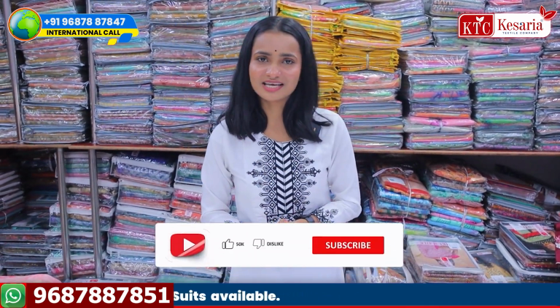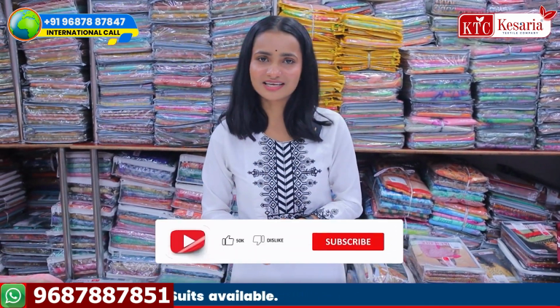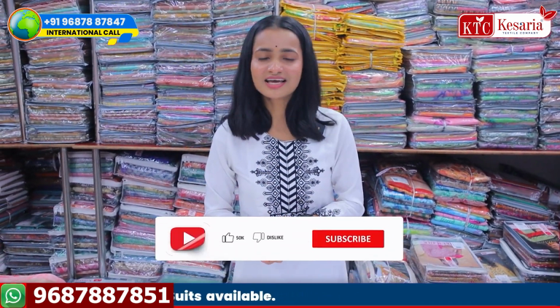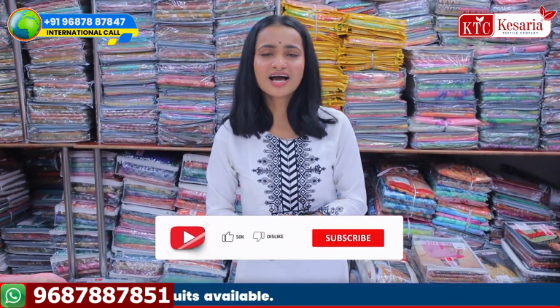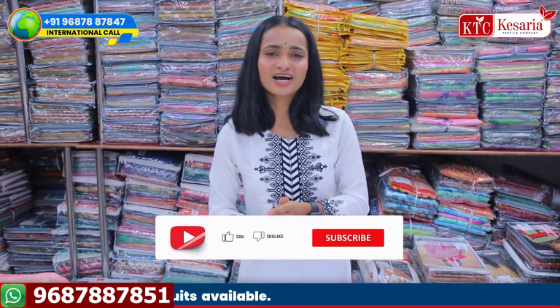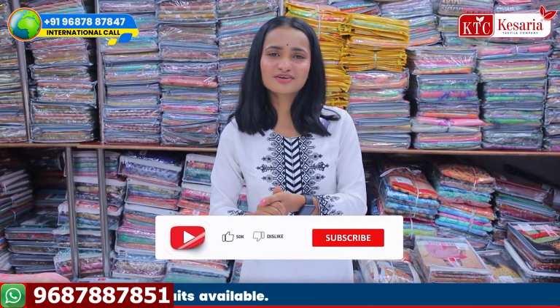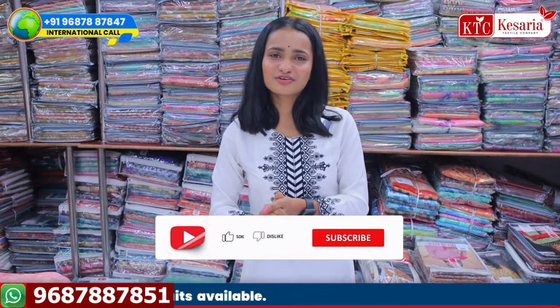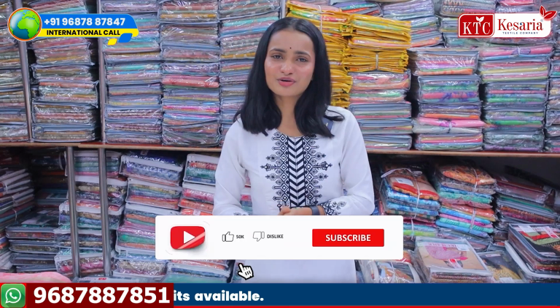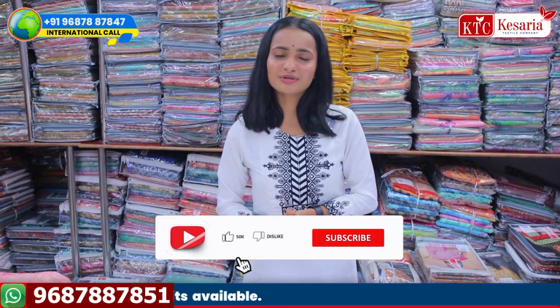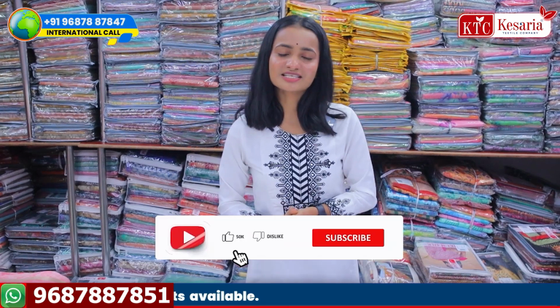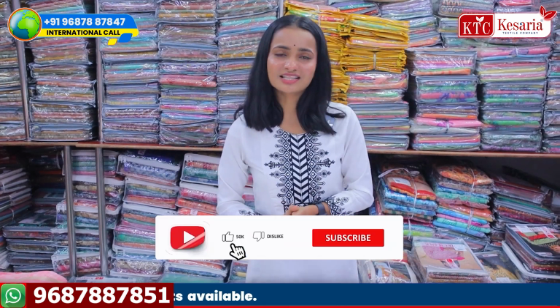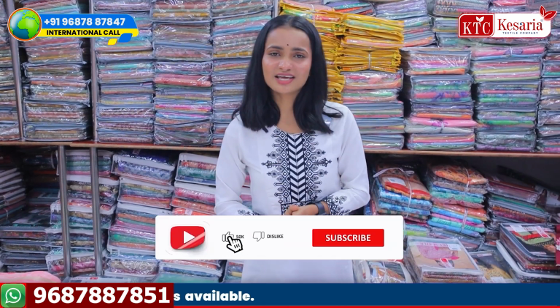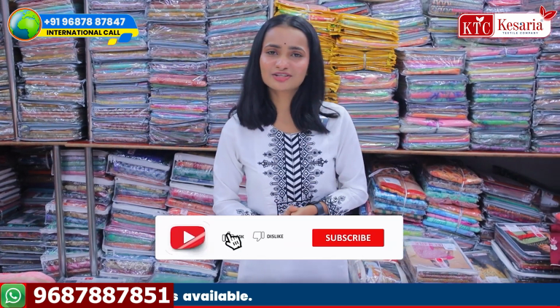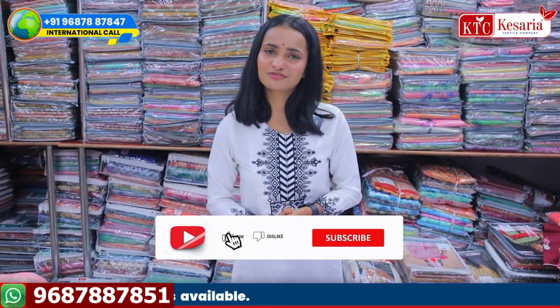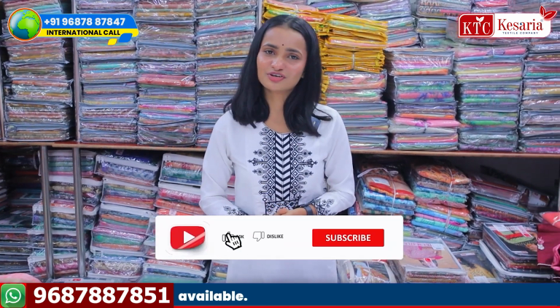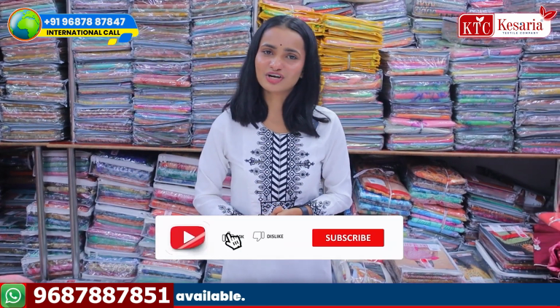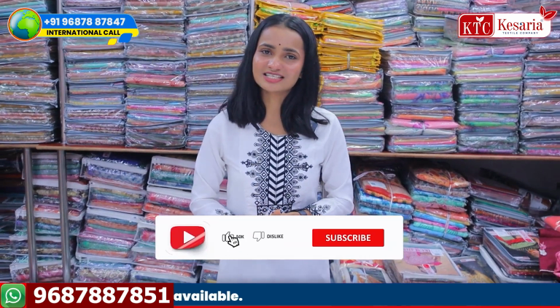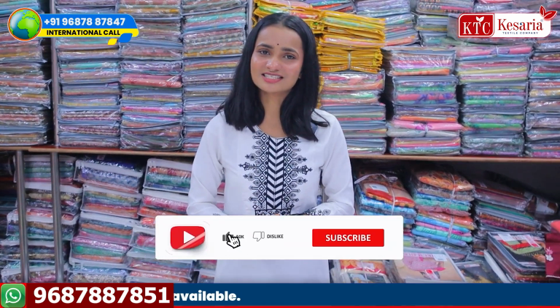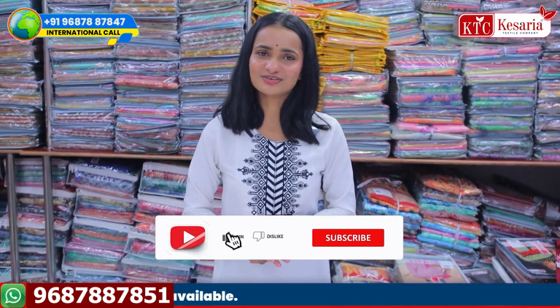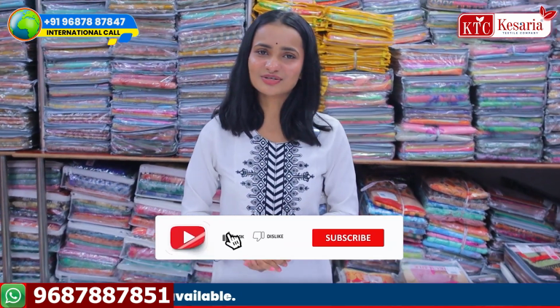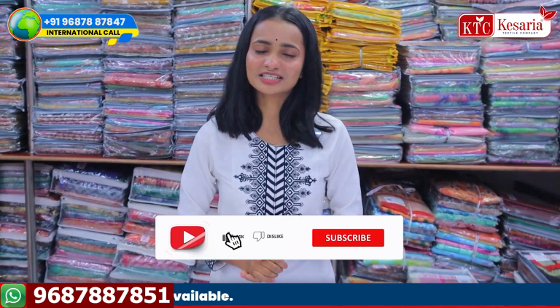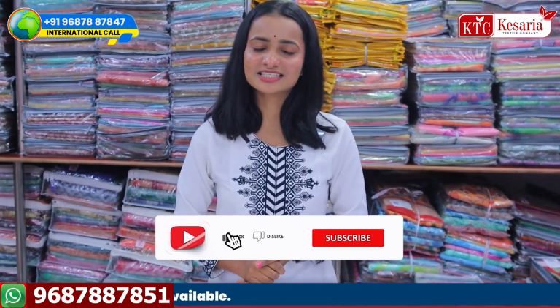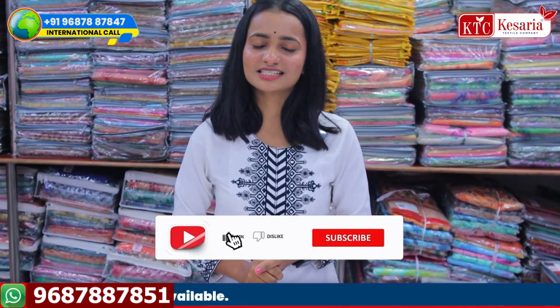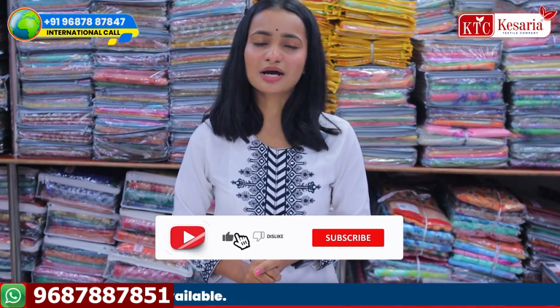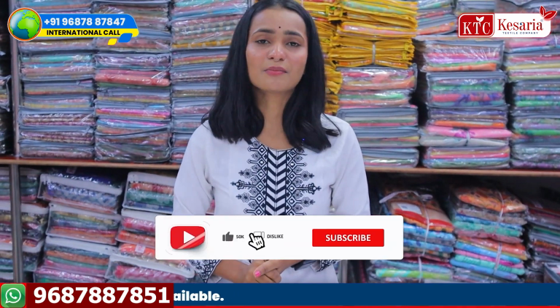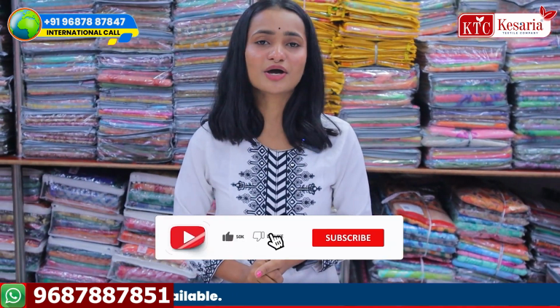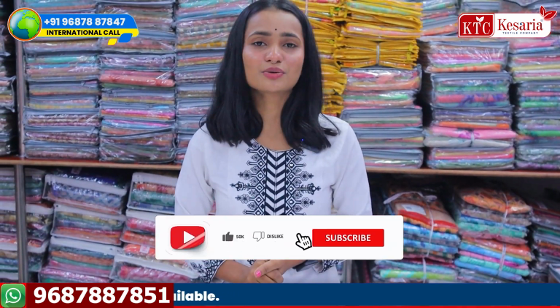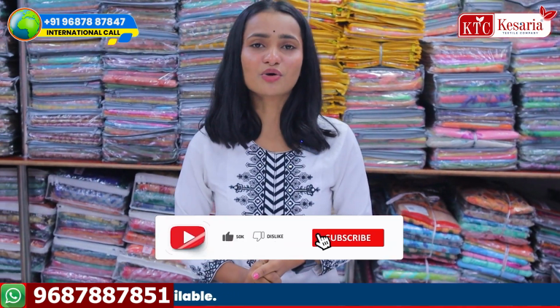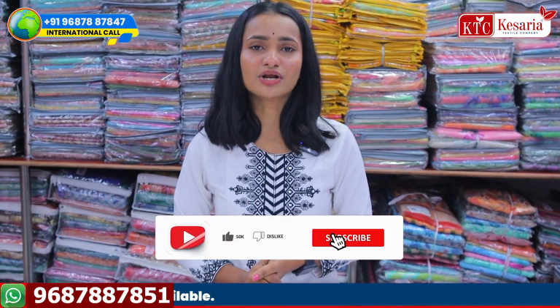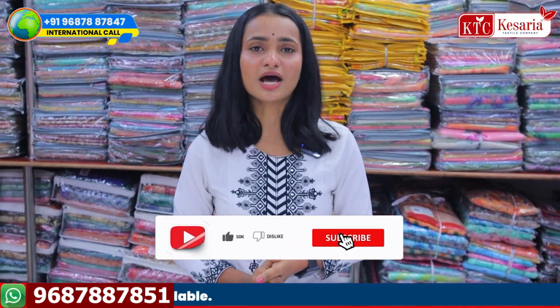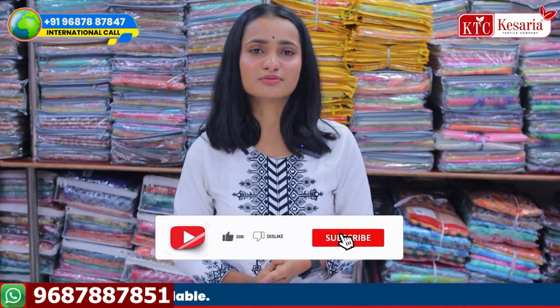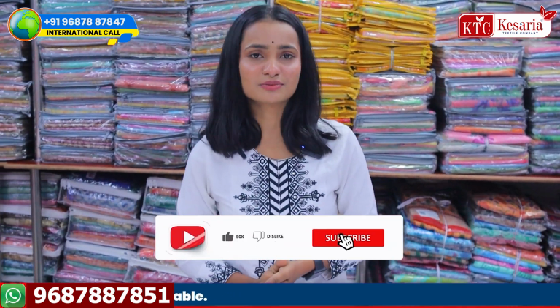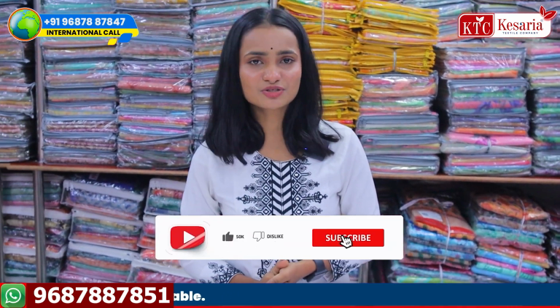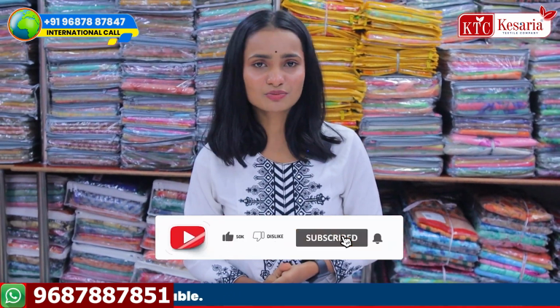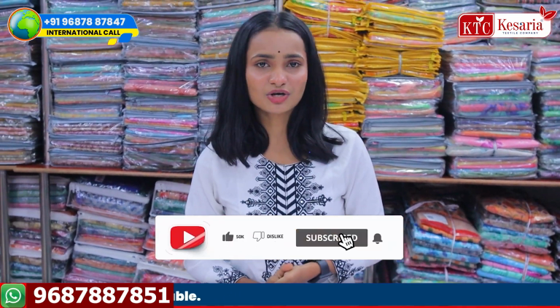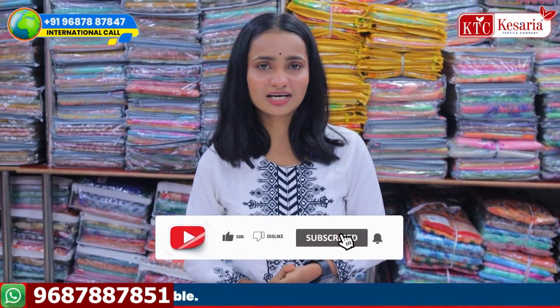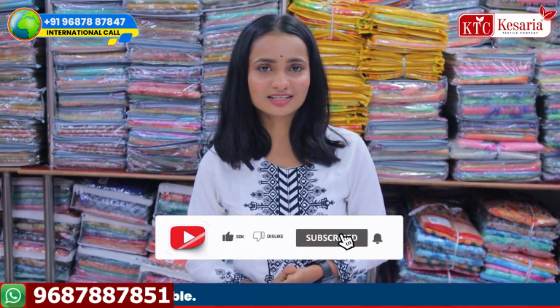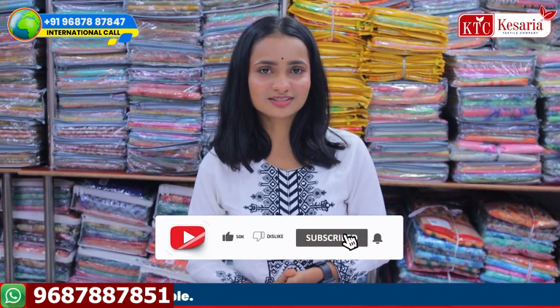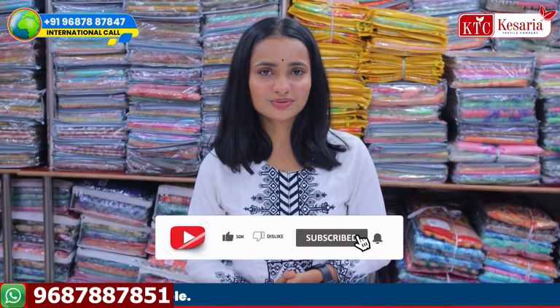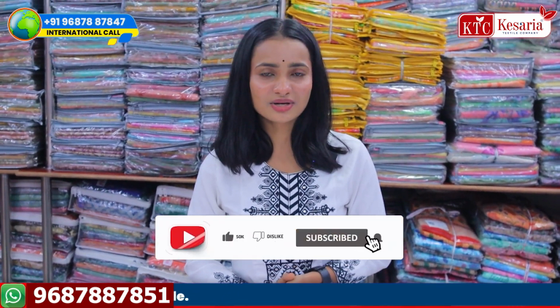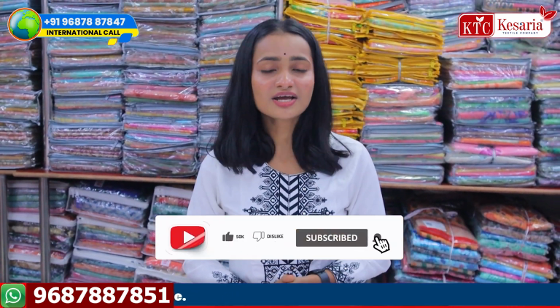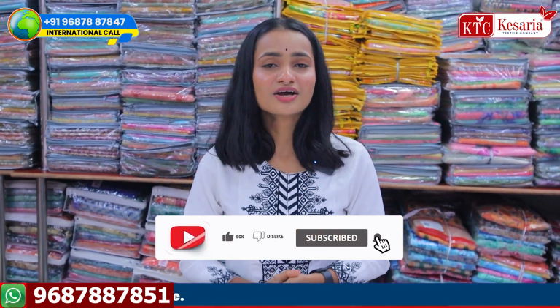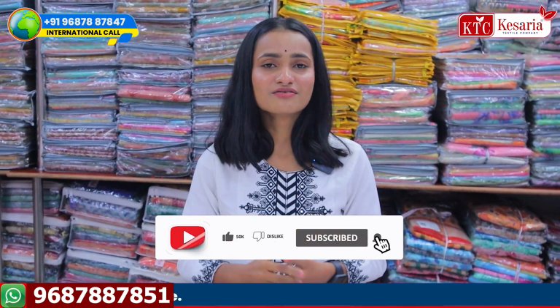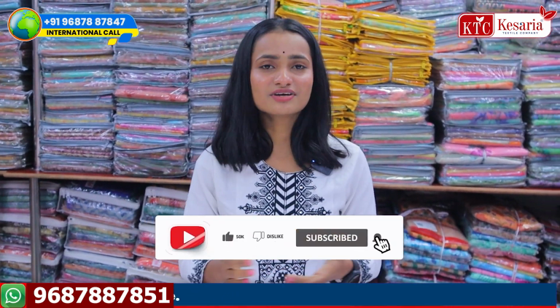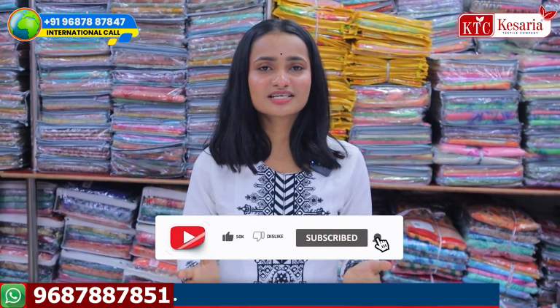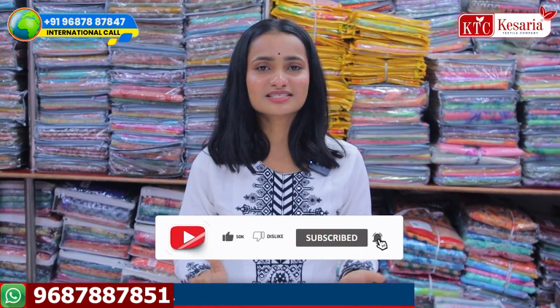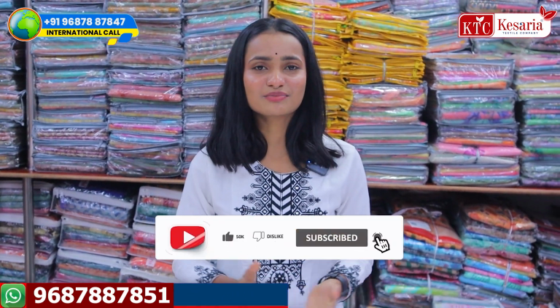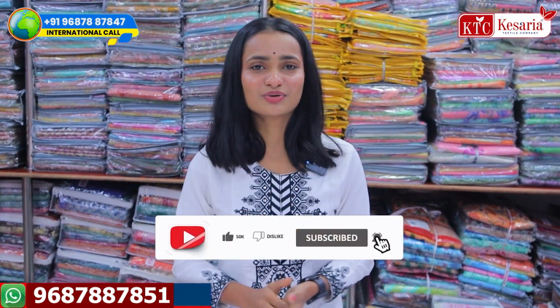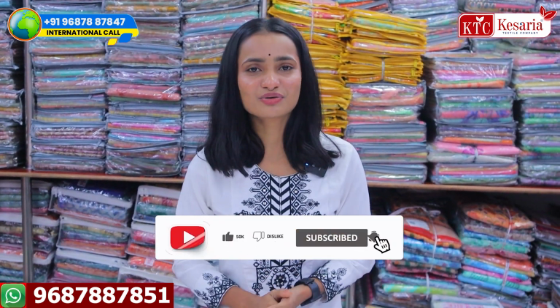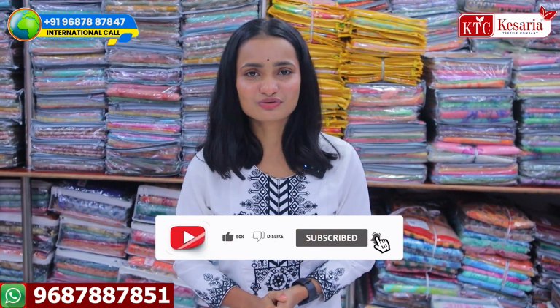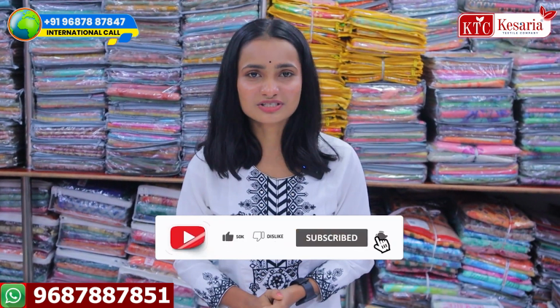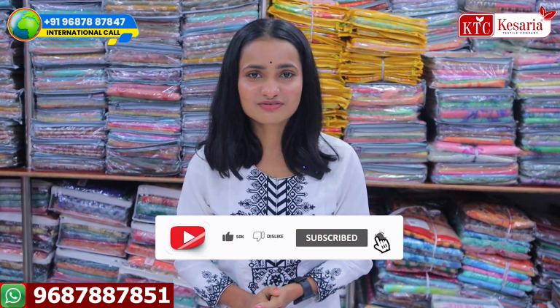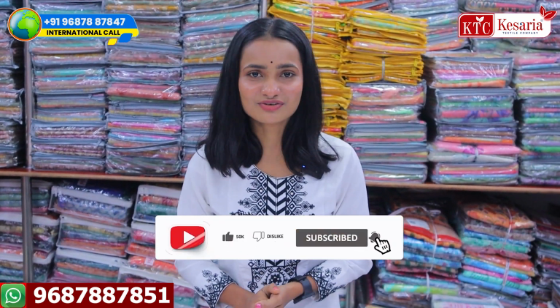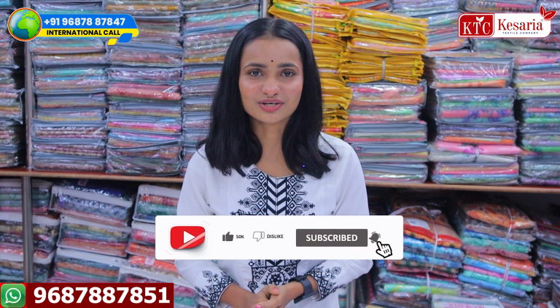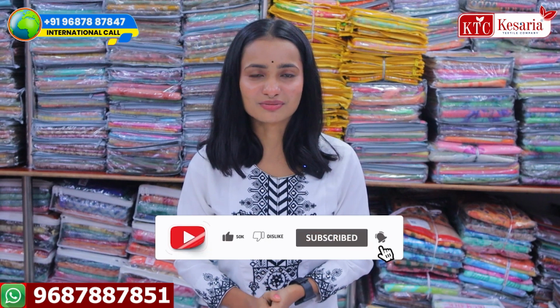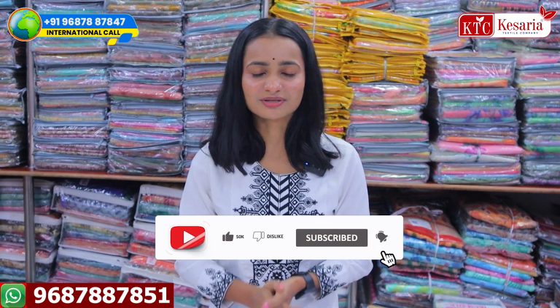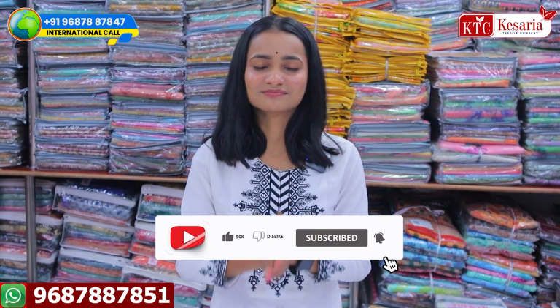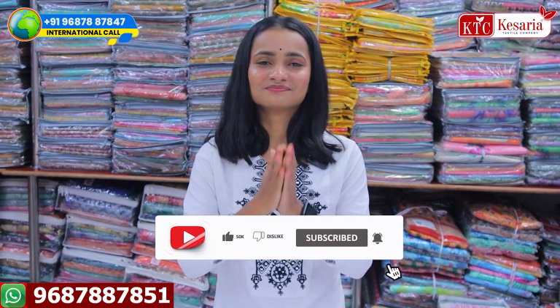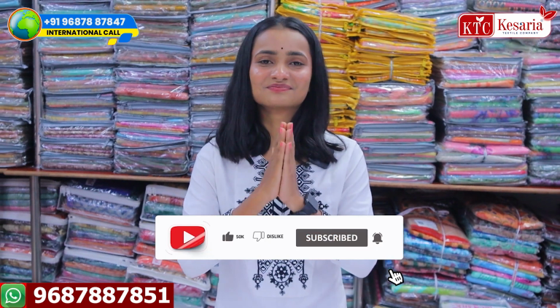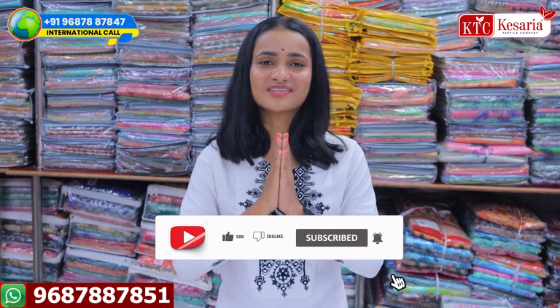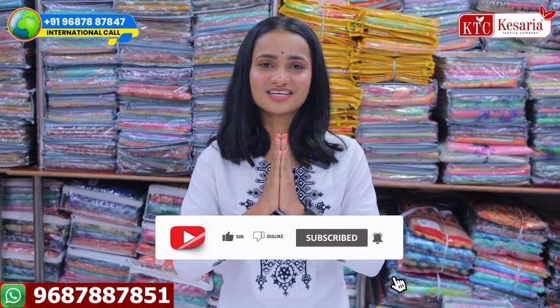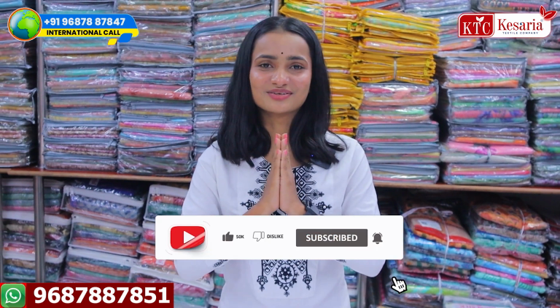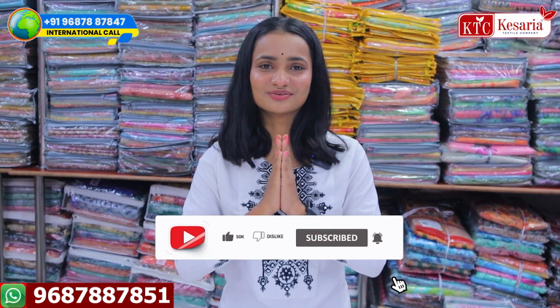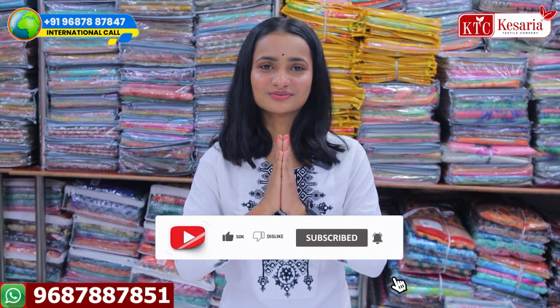If you like the video, please like the video. Thank you.